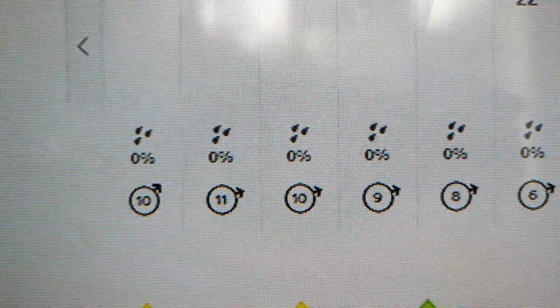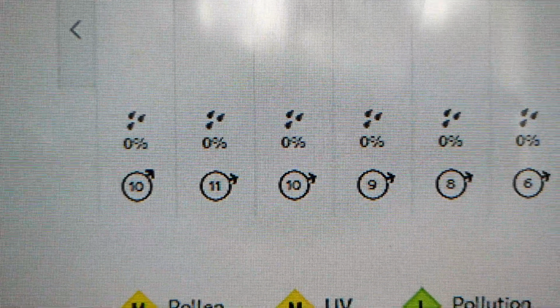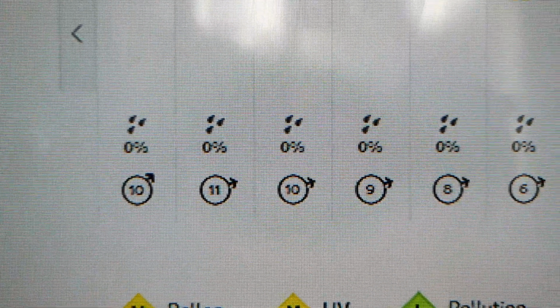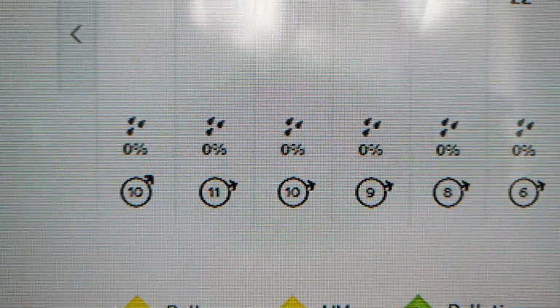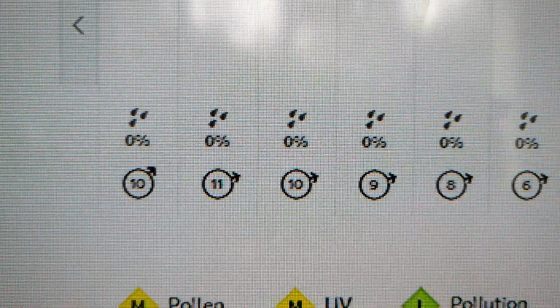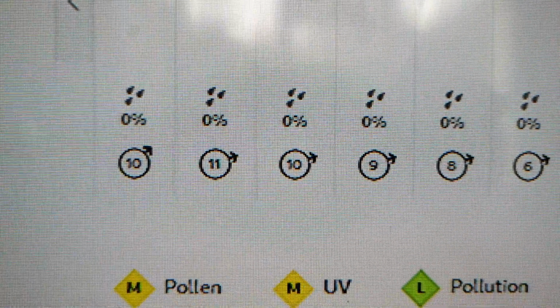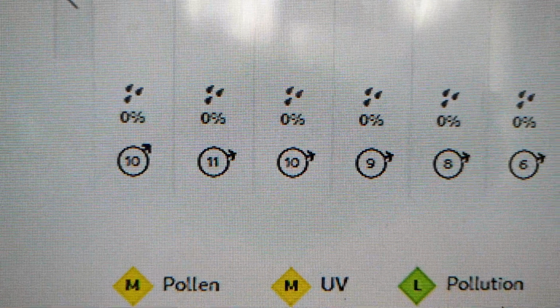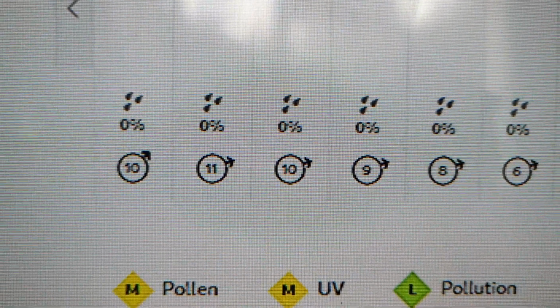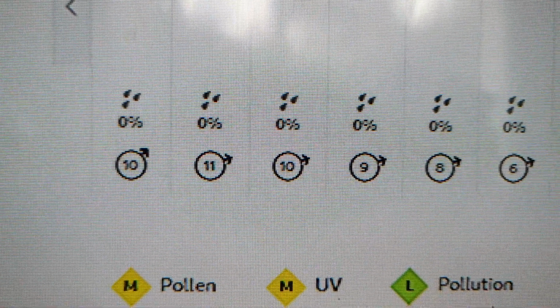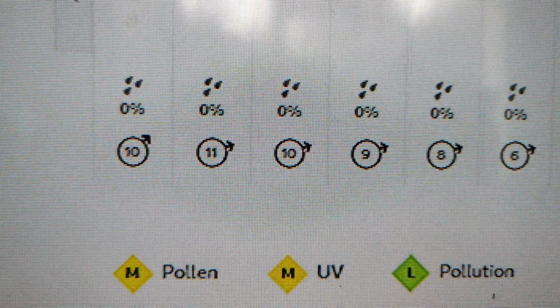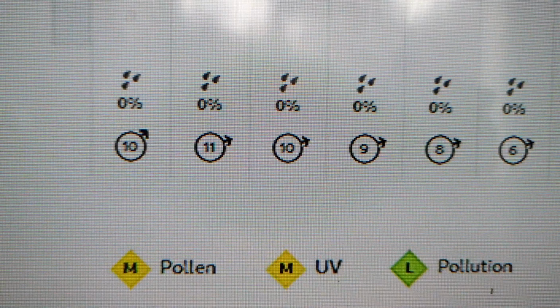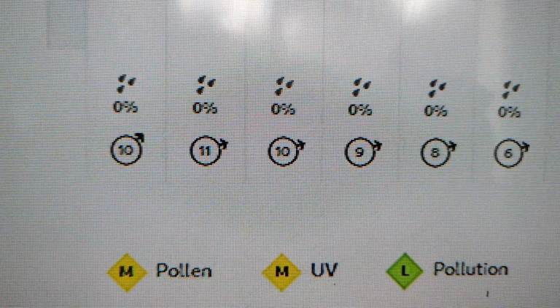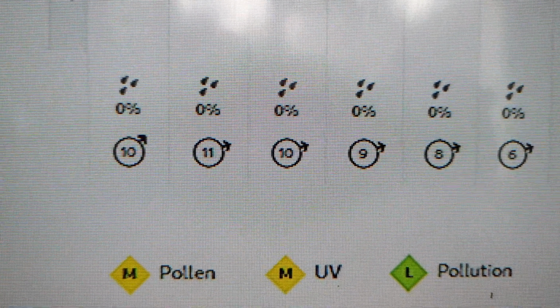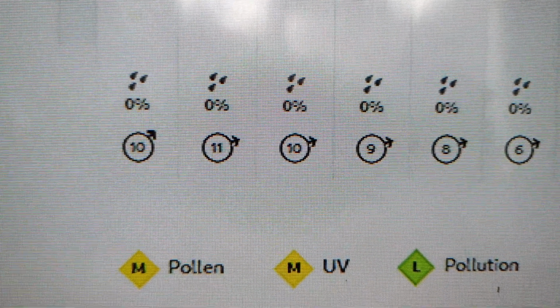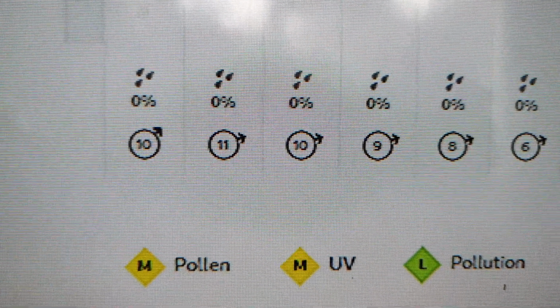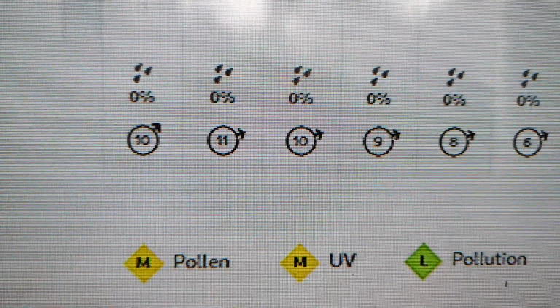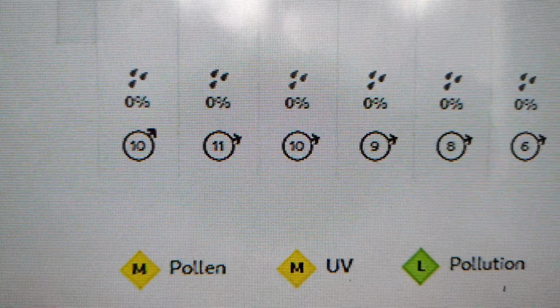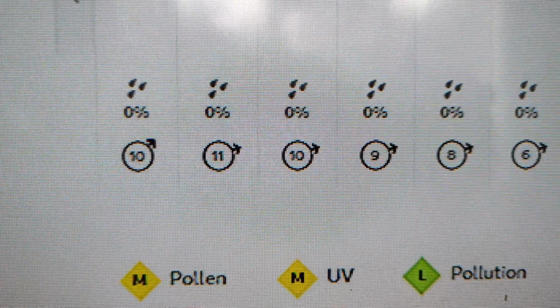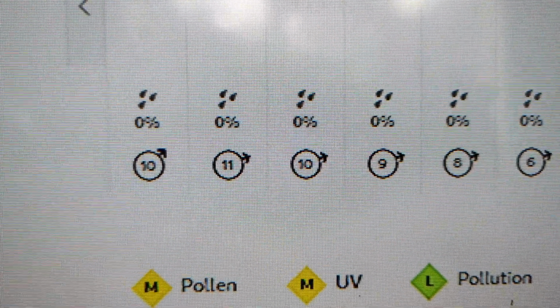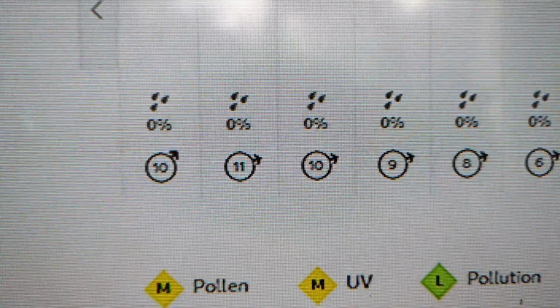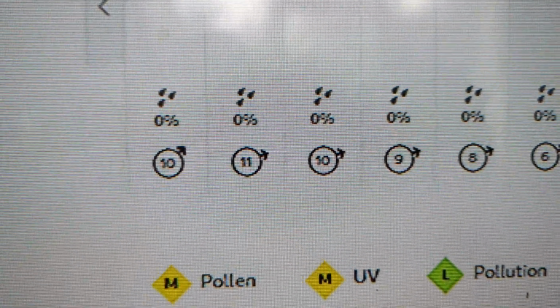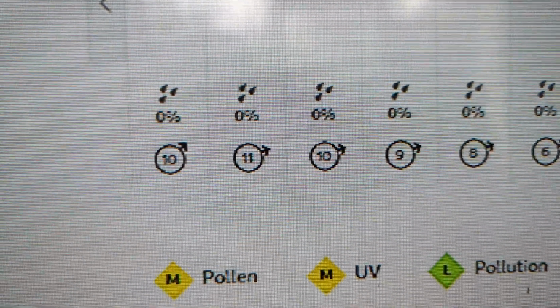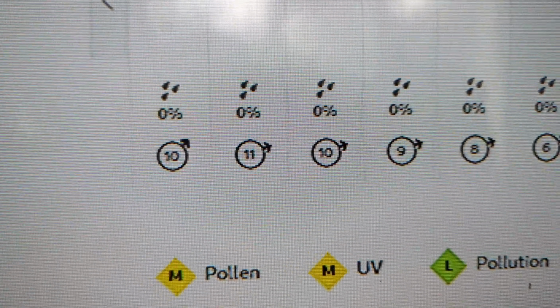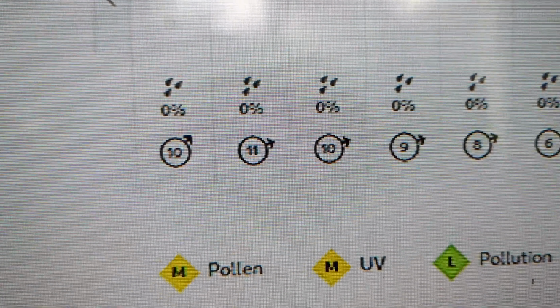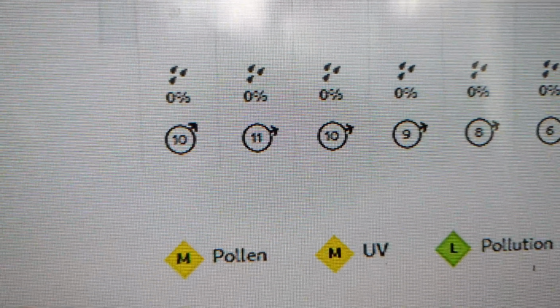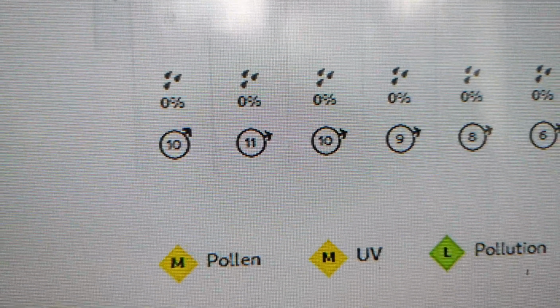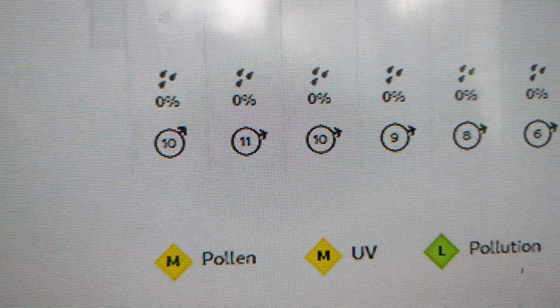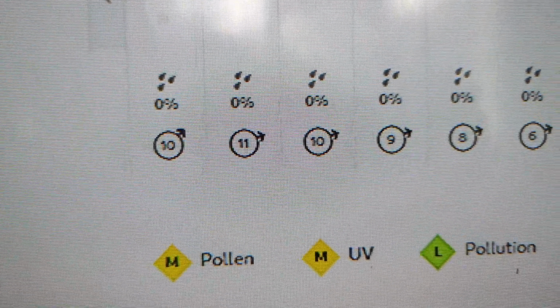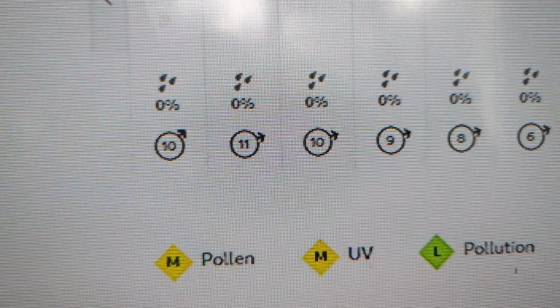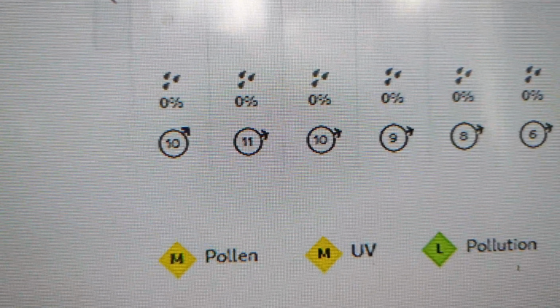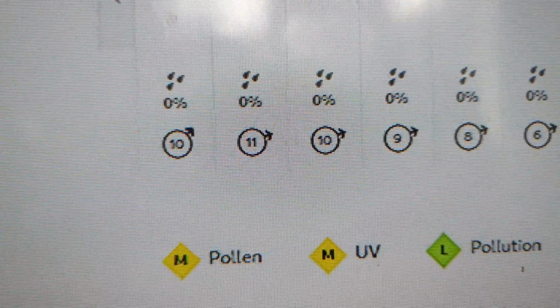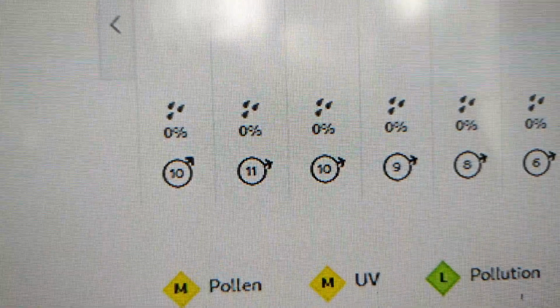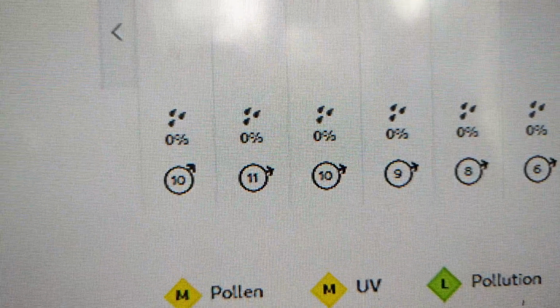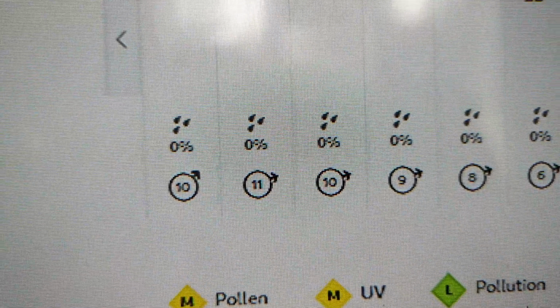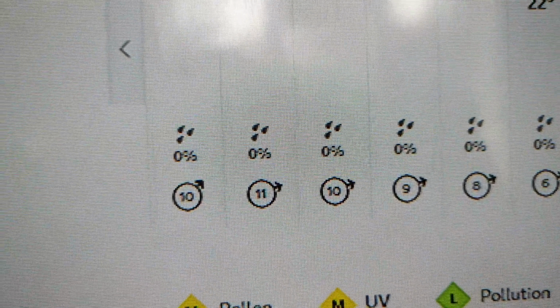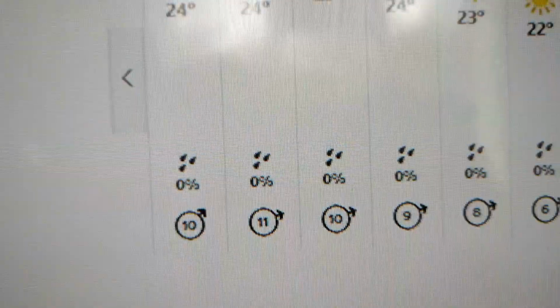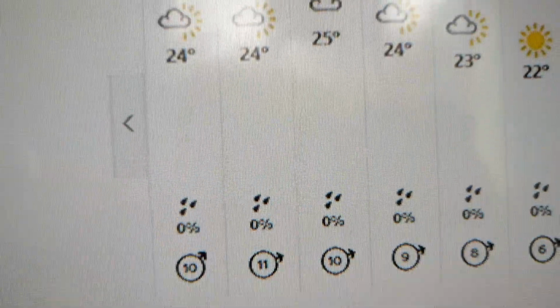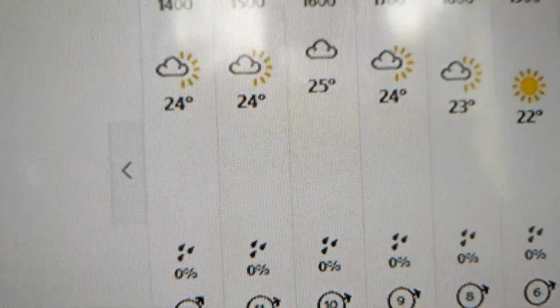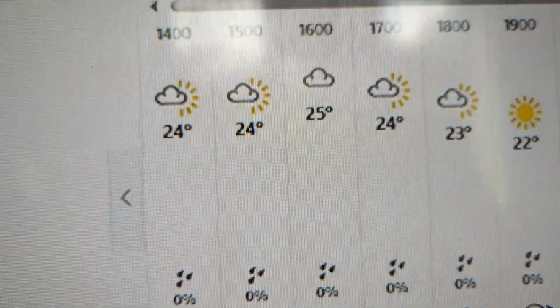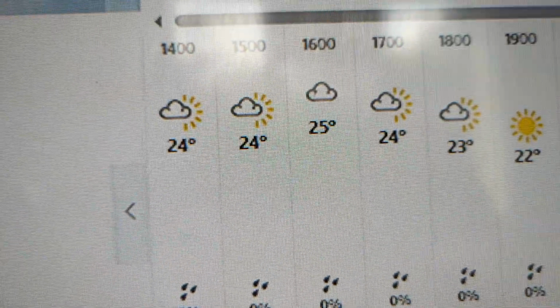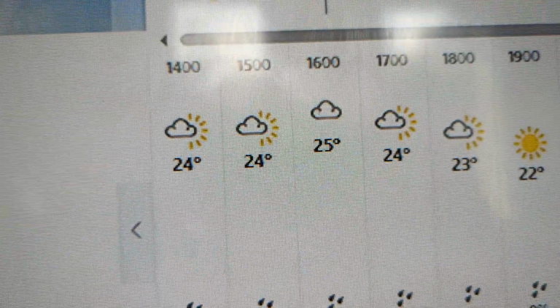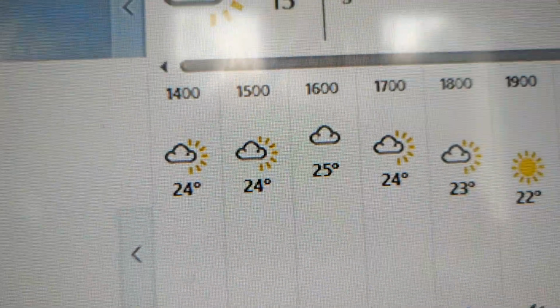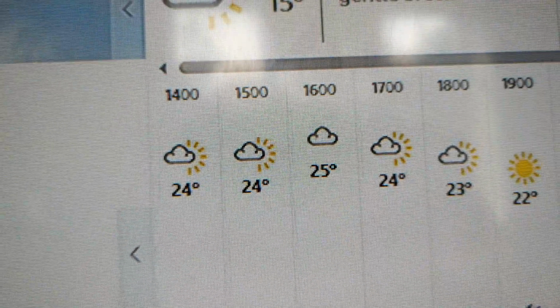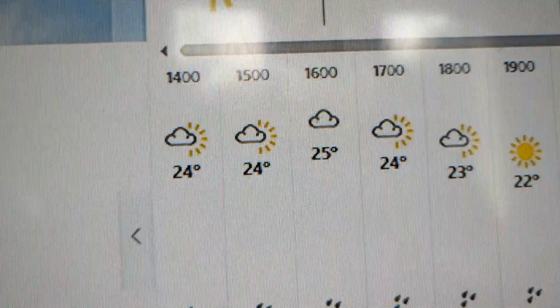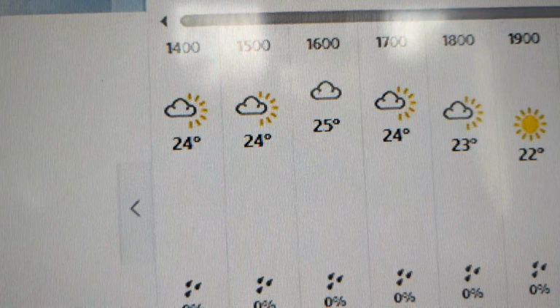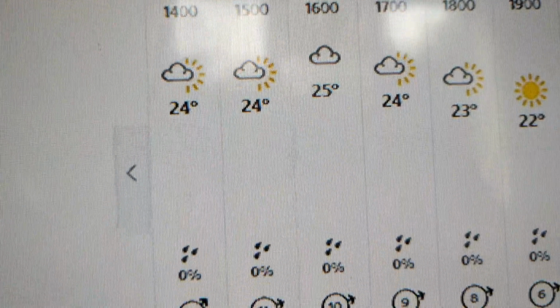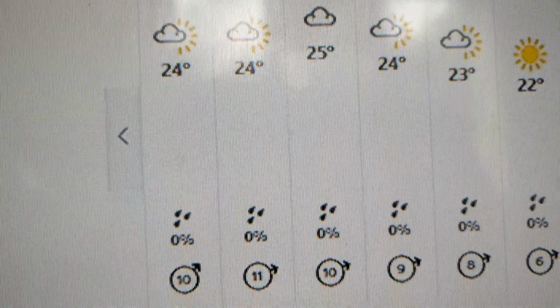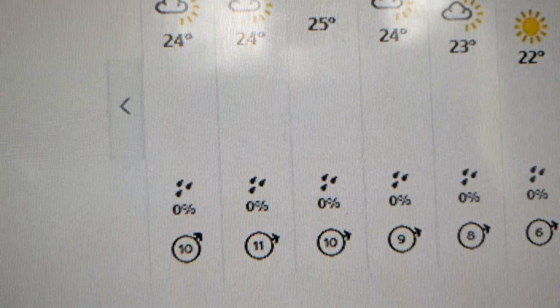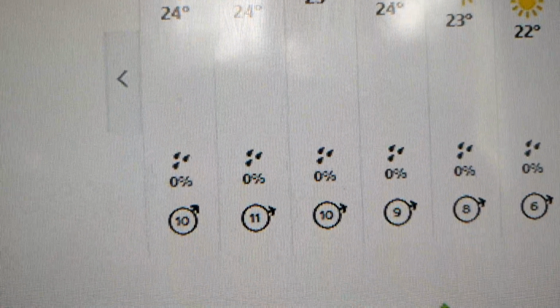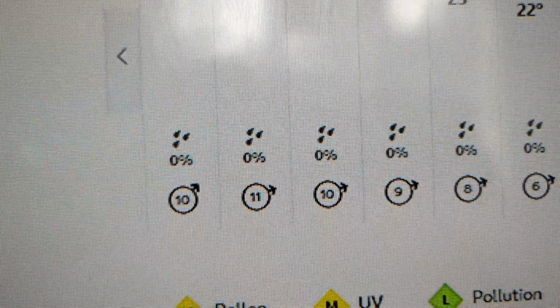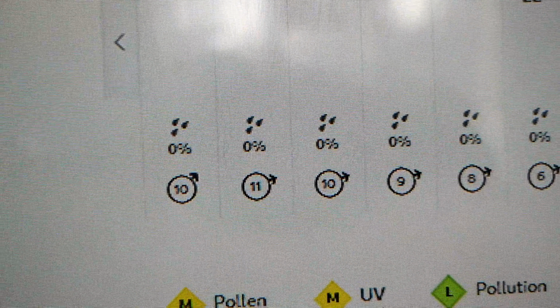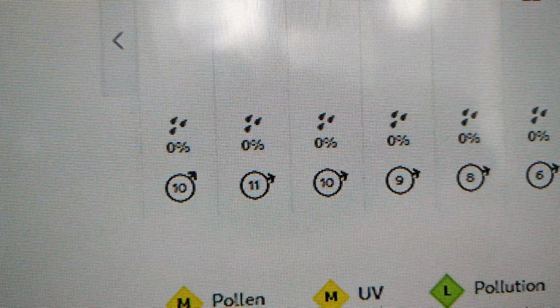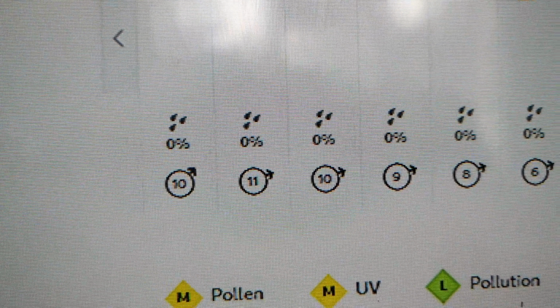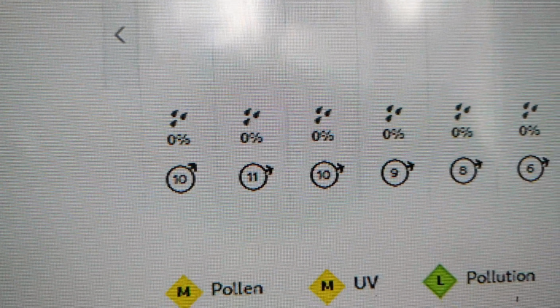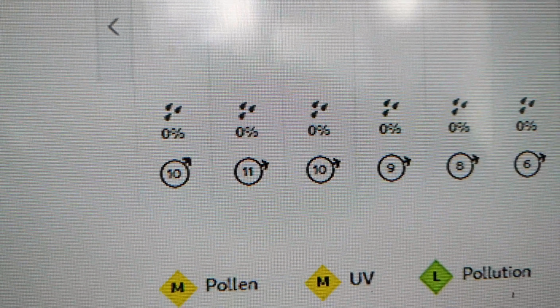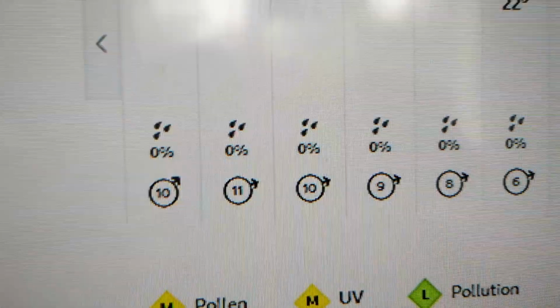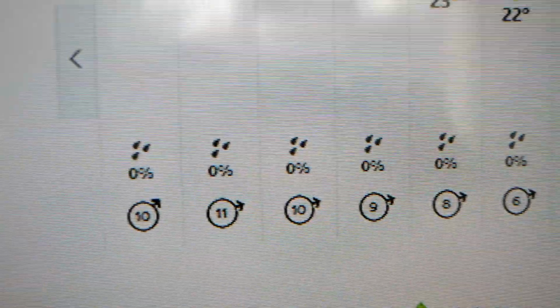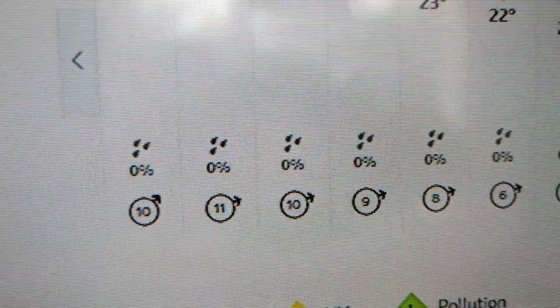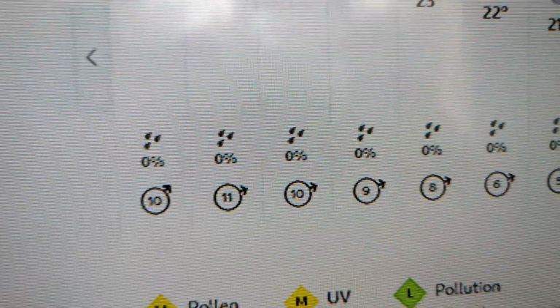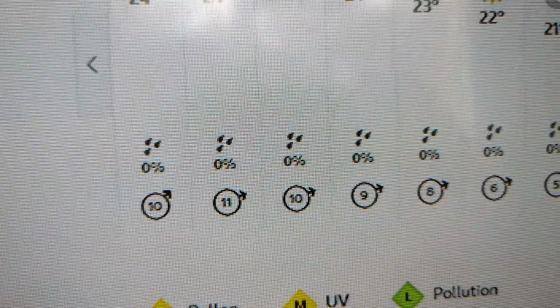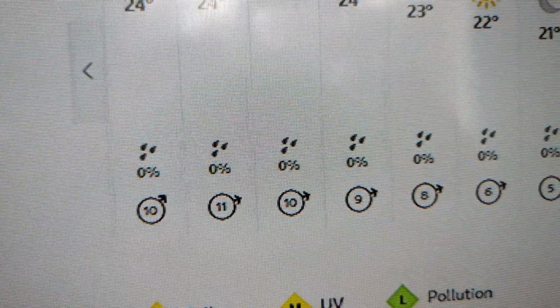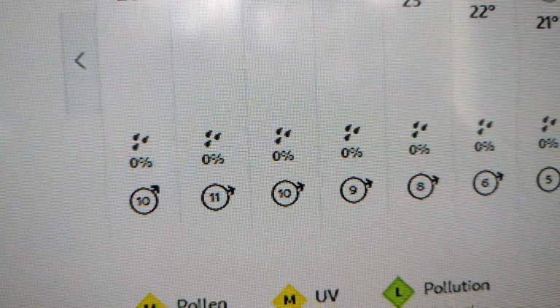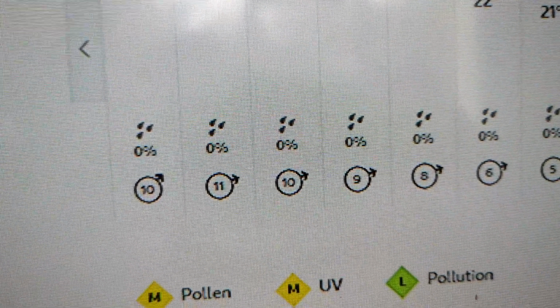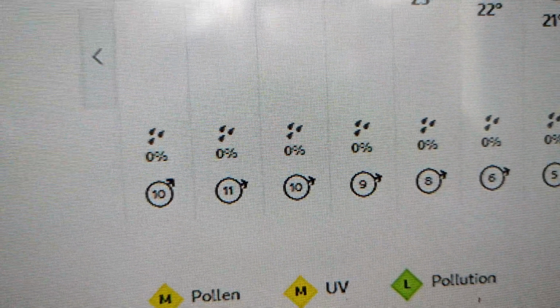Just so you know, that's what the wind speeds say — 10 now. I'll try and go out and film at 3 o'clock when it says 11. Sweet!